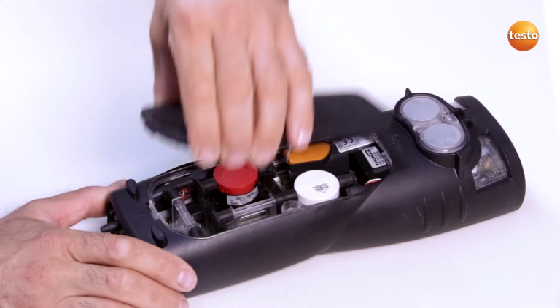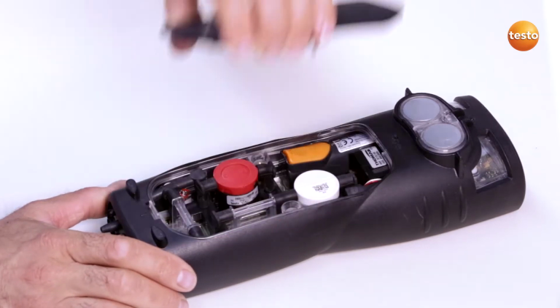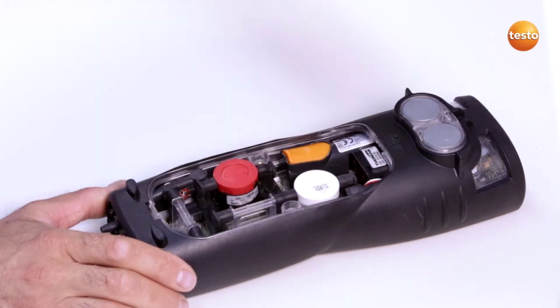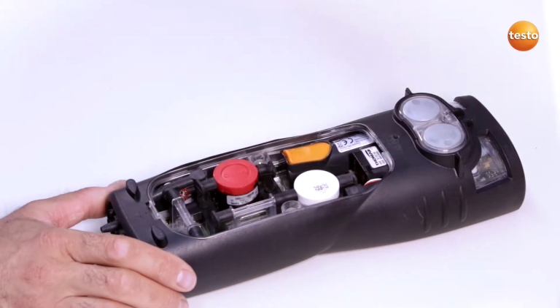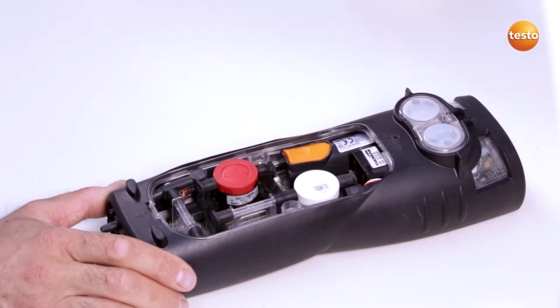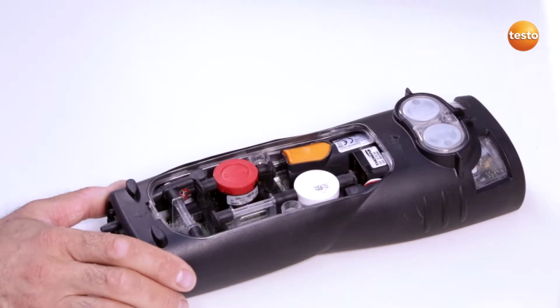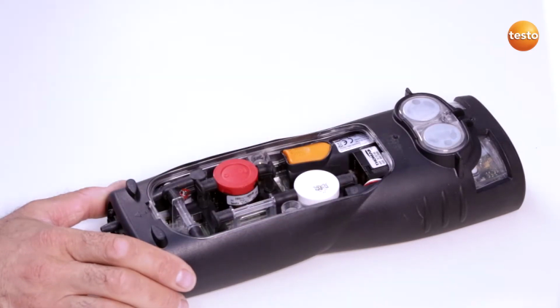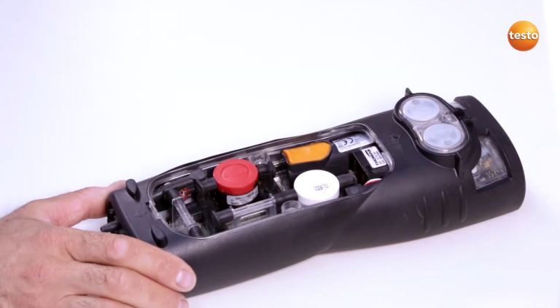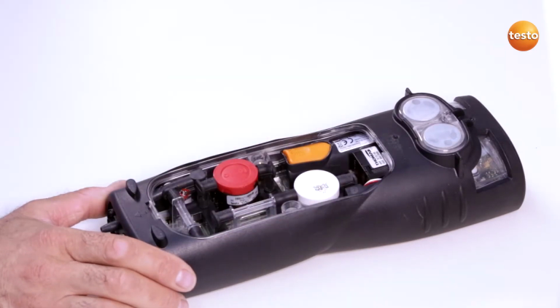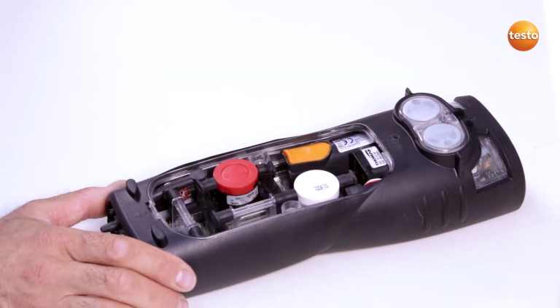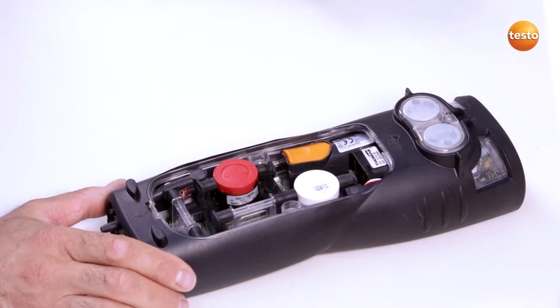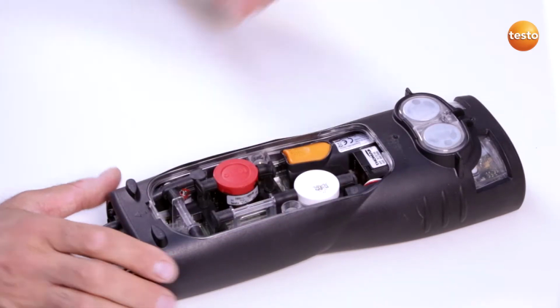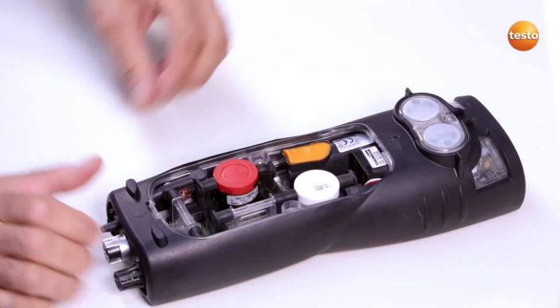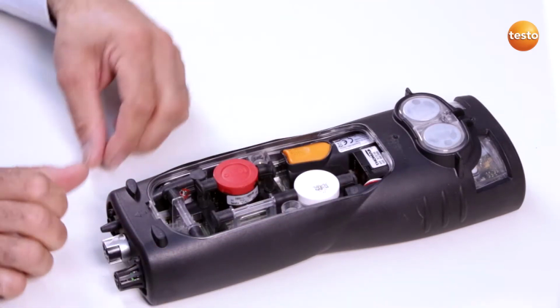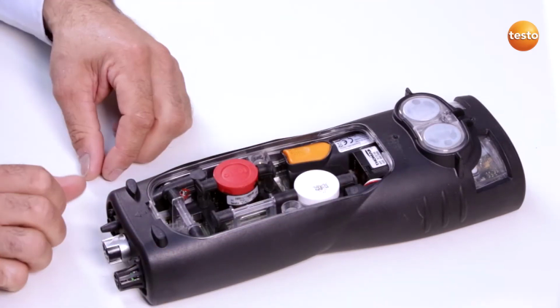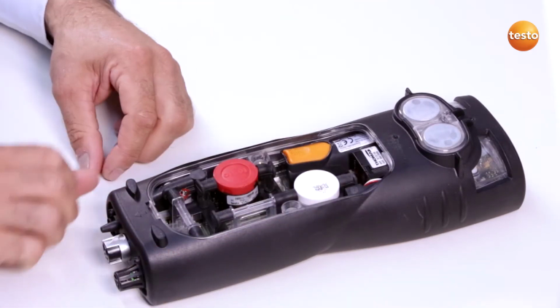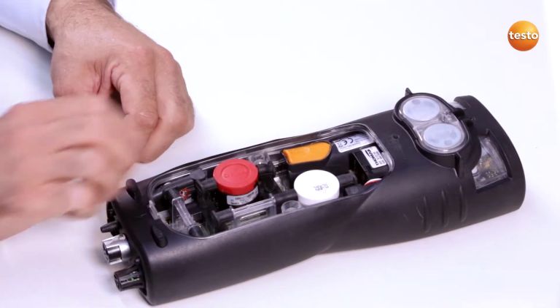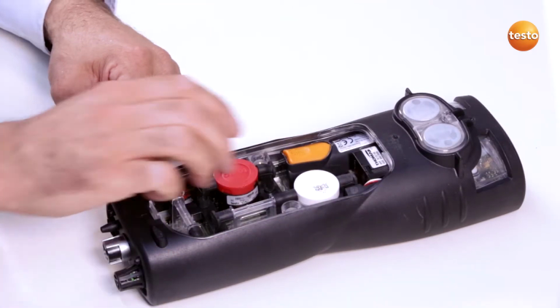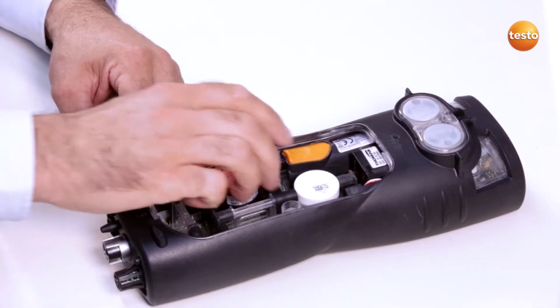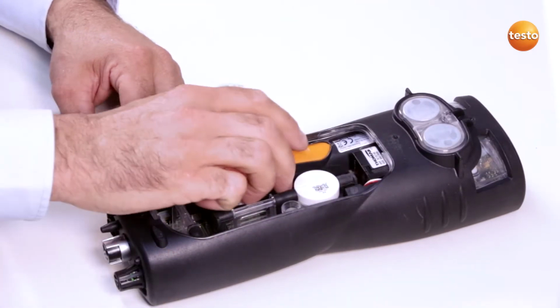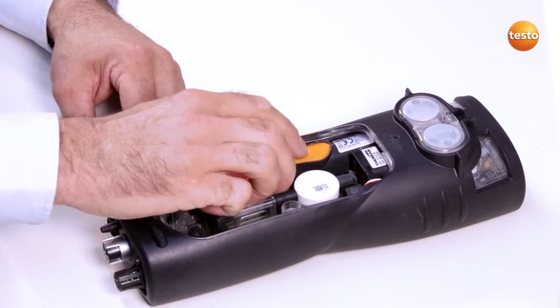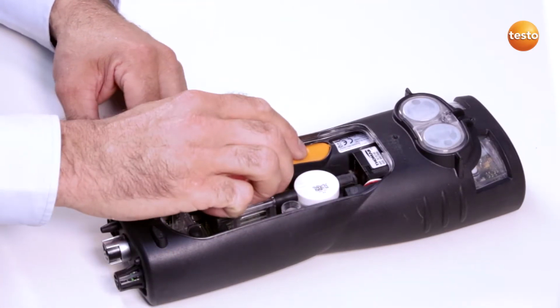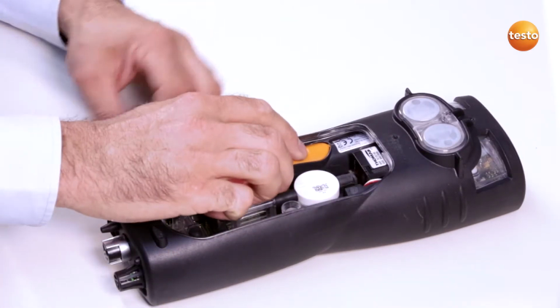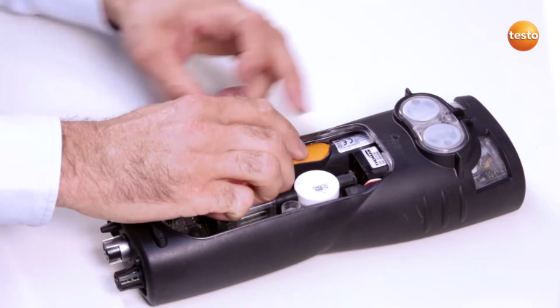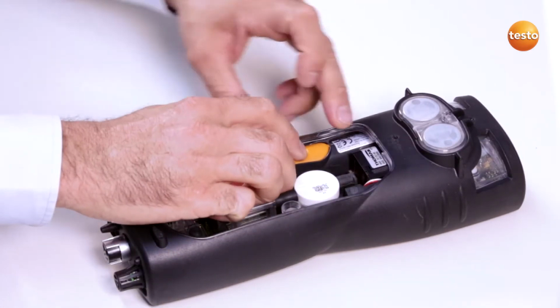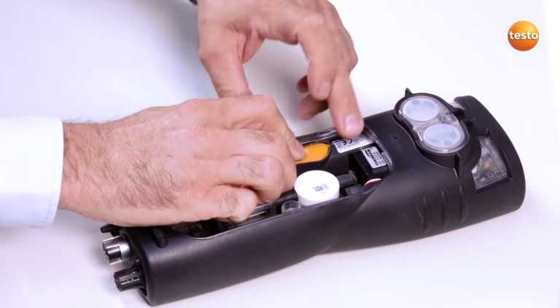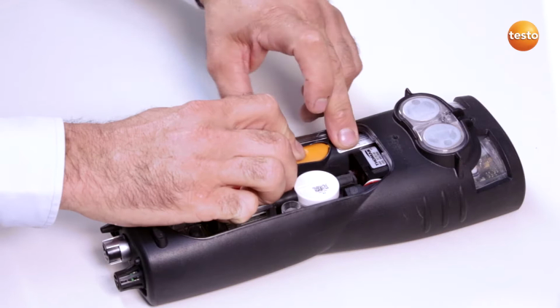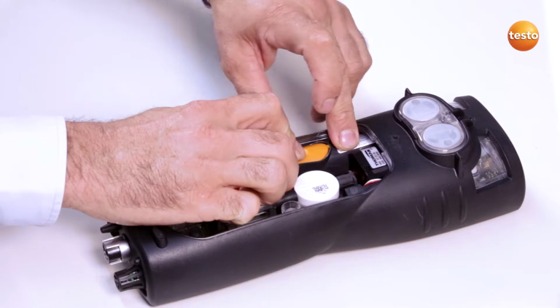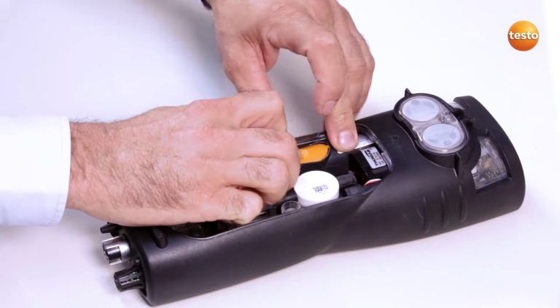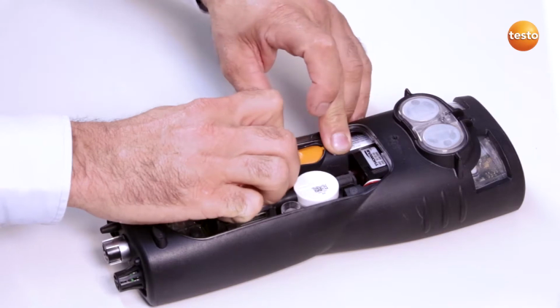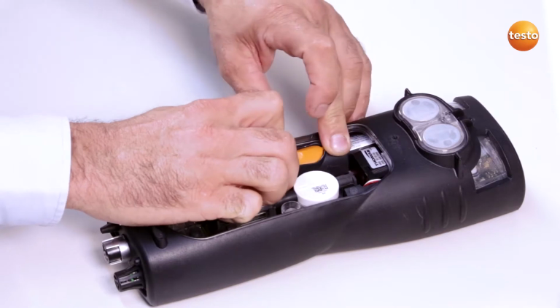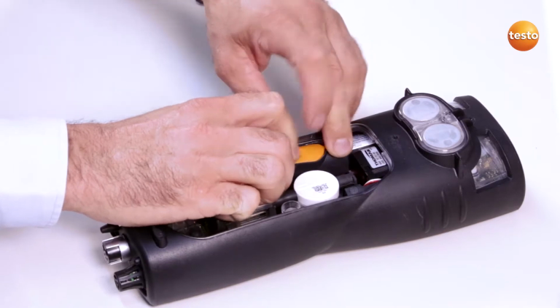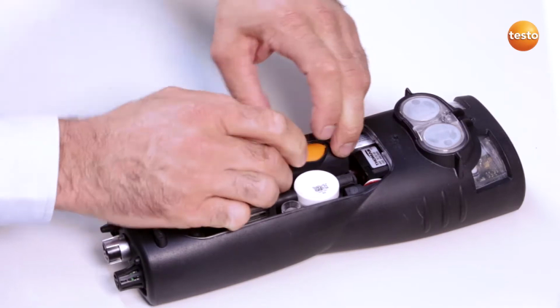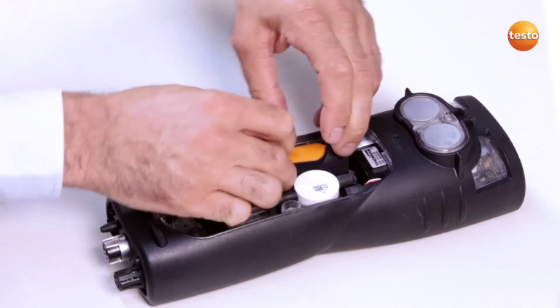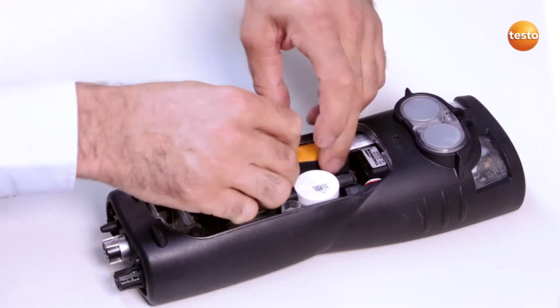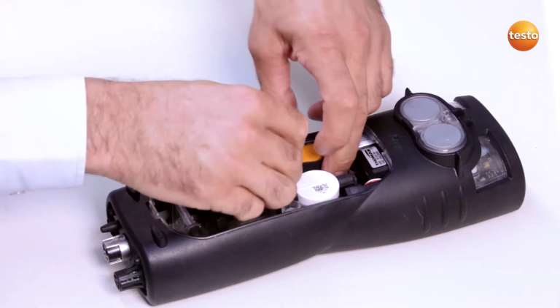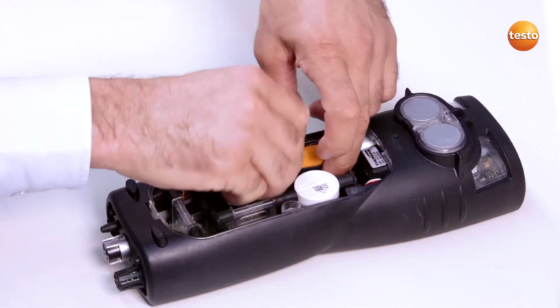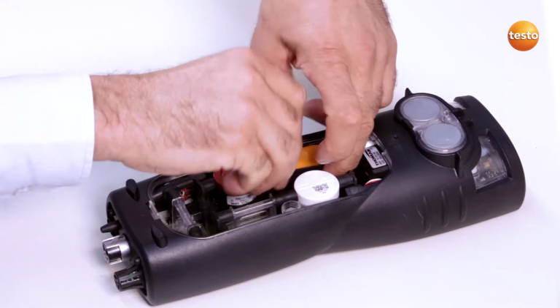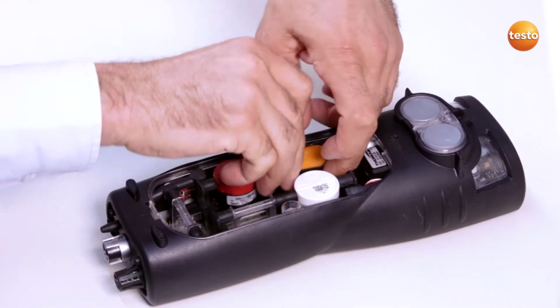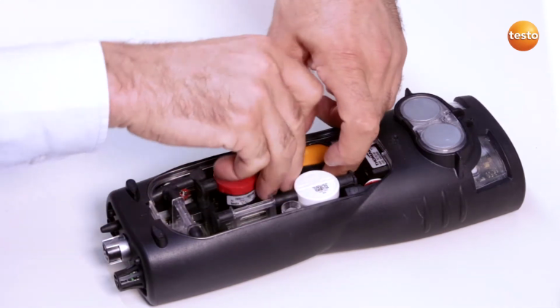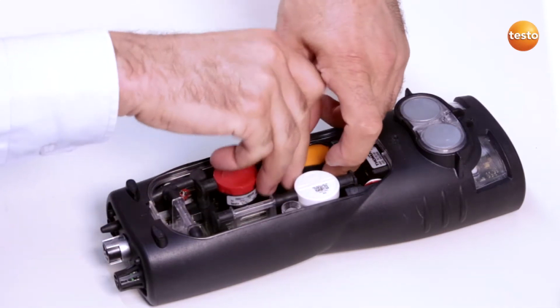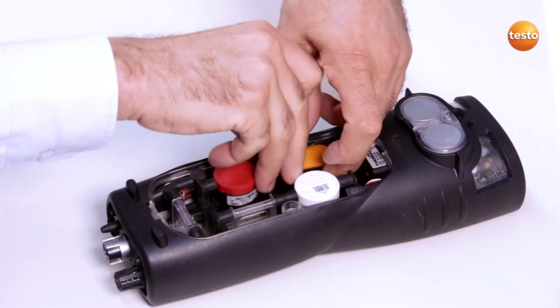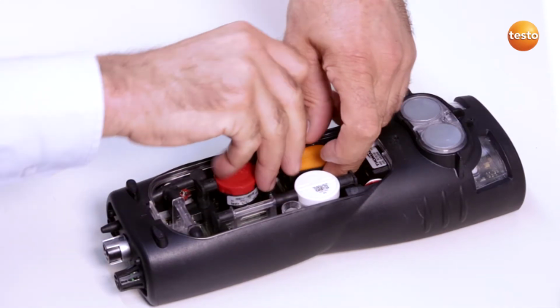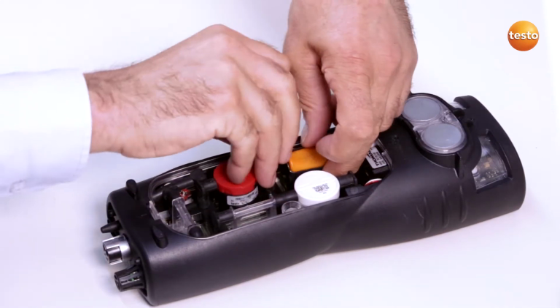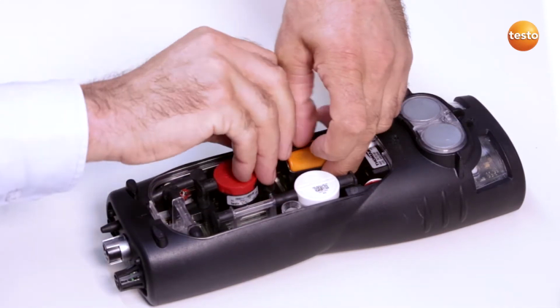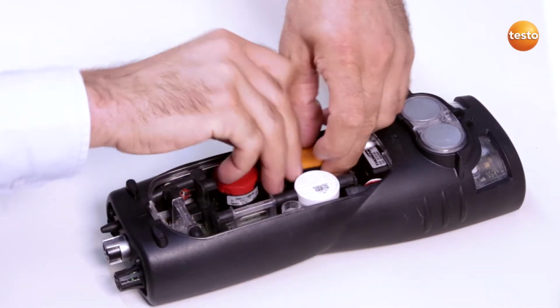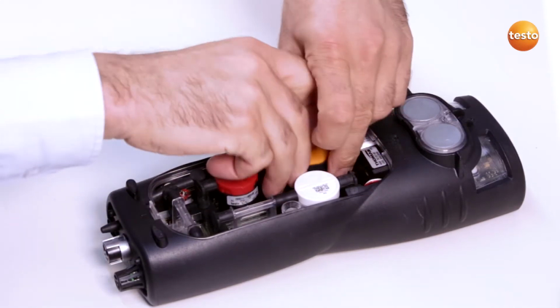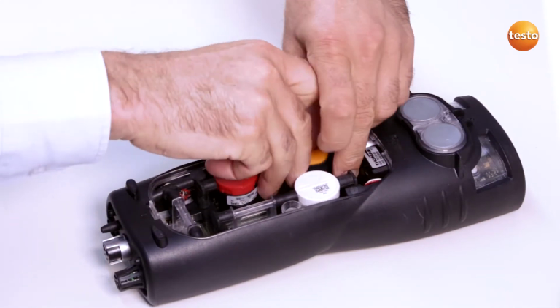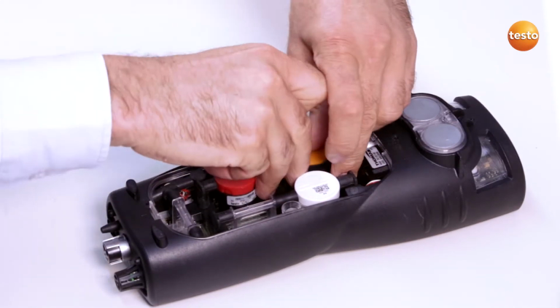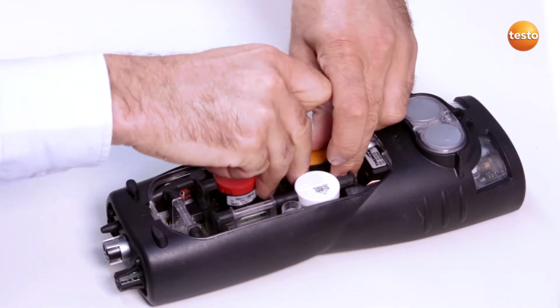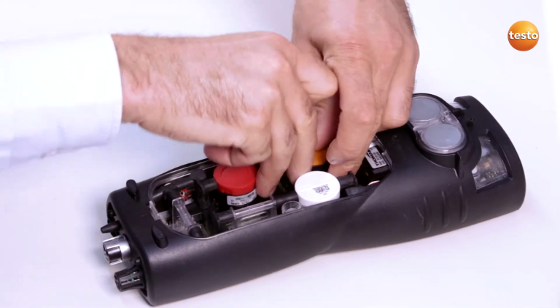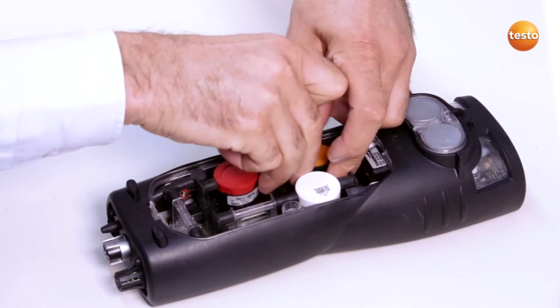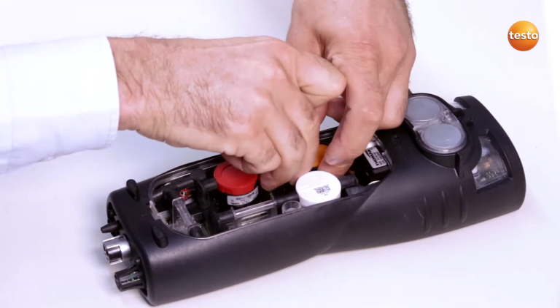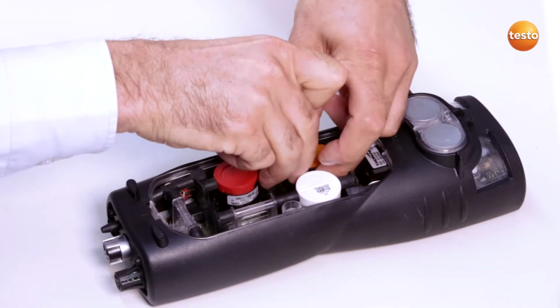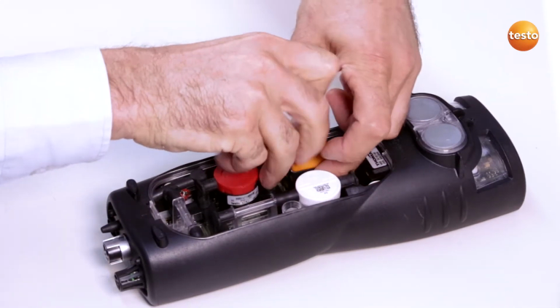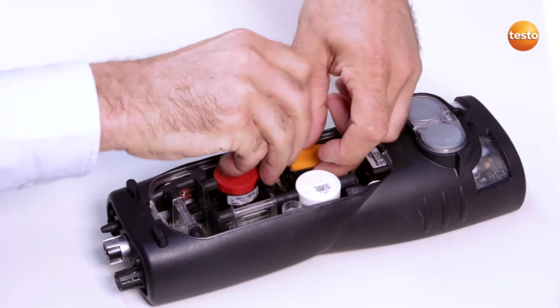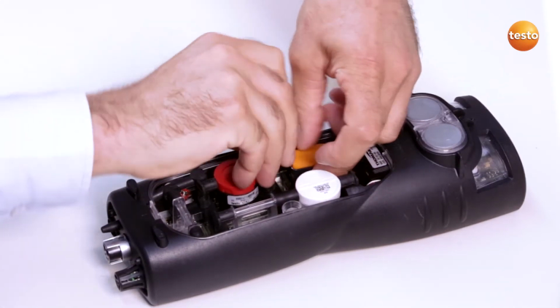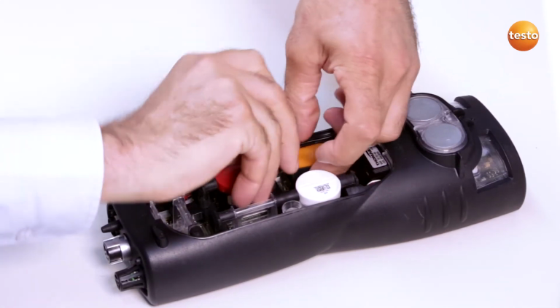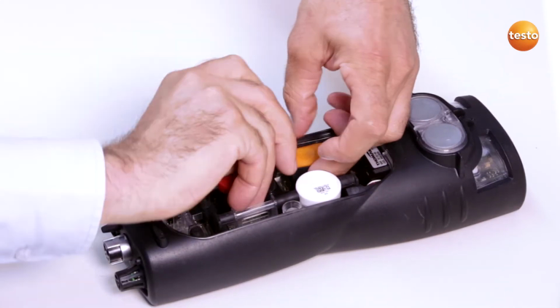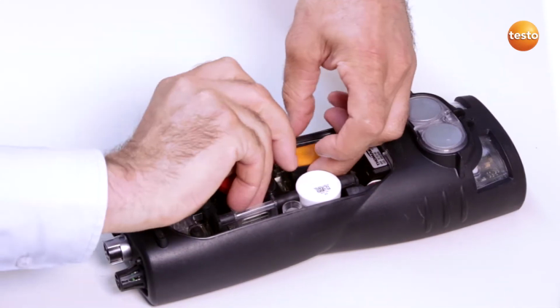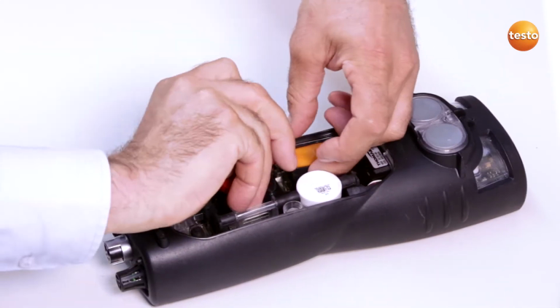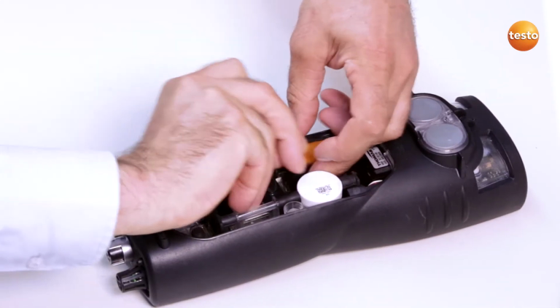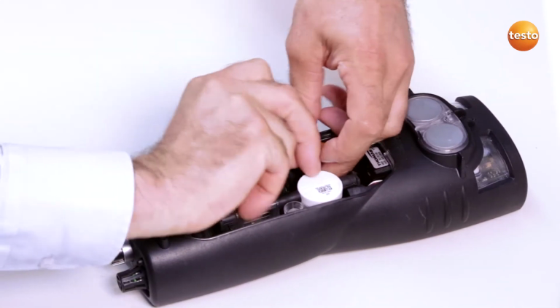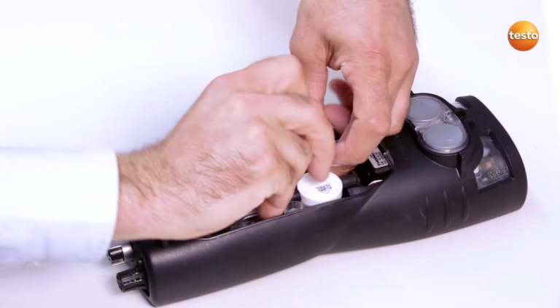To open the battery lock, I press the orange button and slide the rechargeable battery in the direction of the arrow. I can now remove the battery.